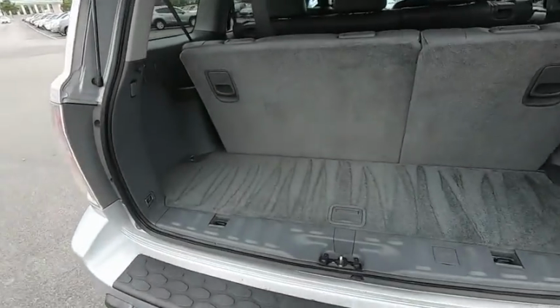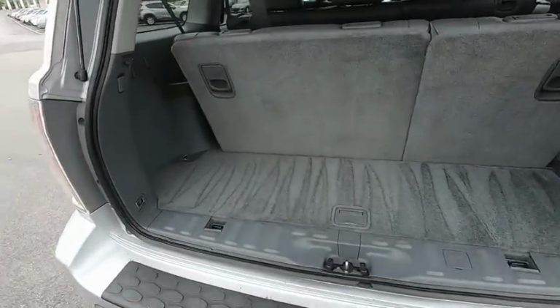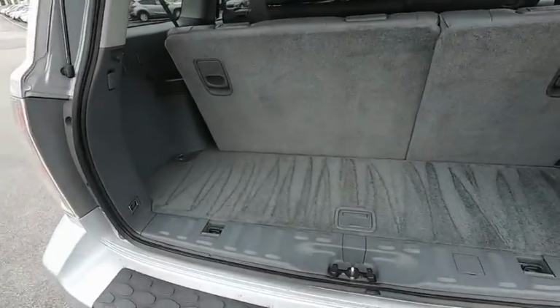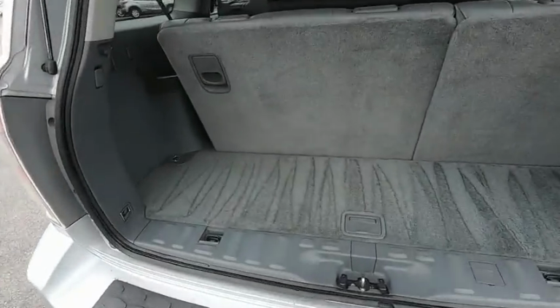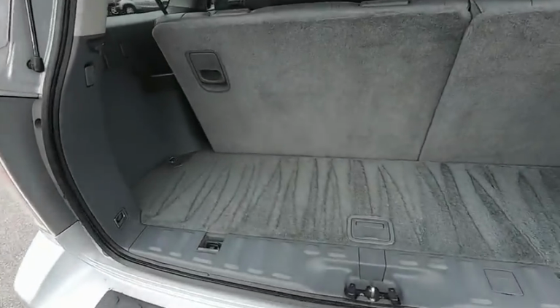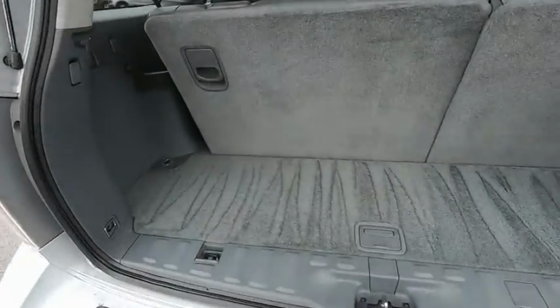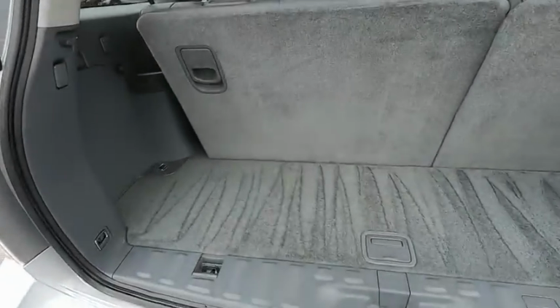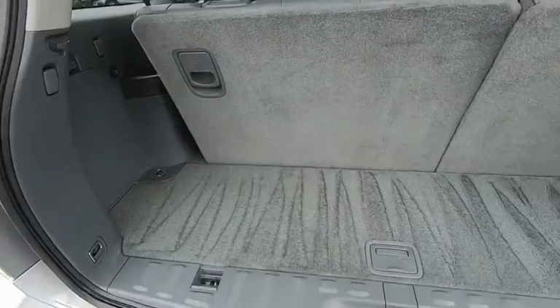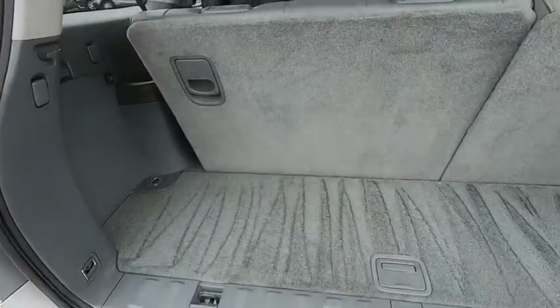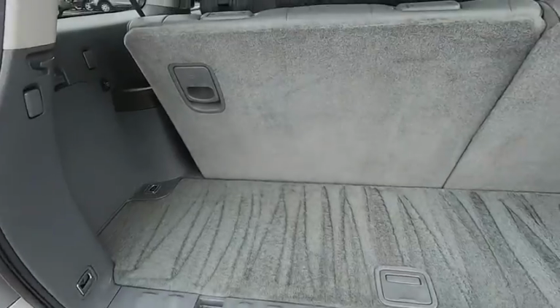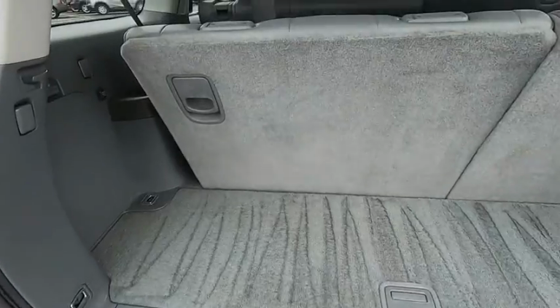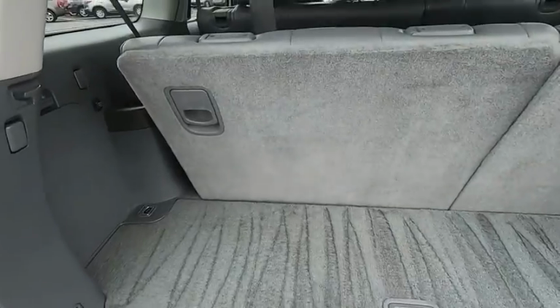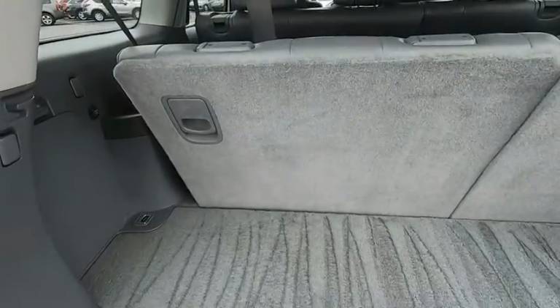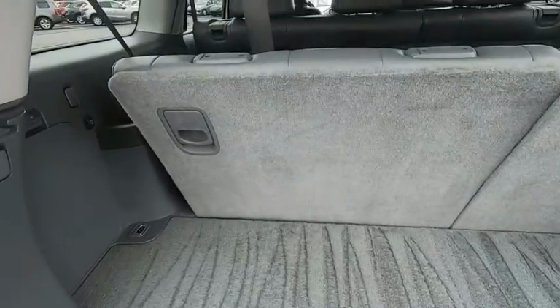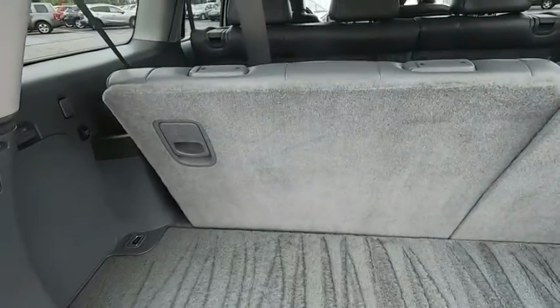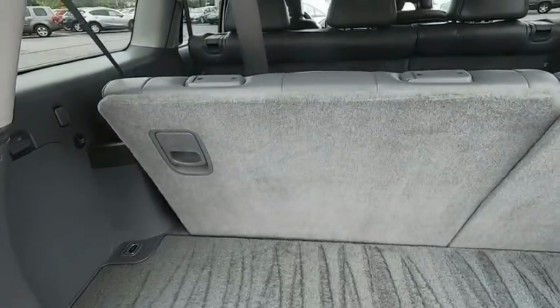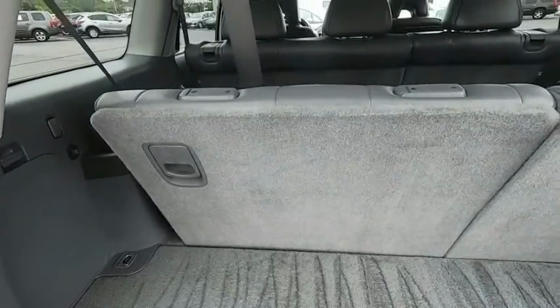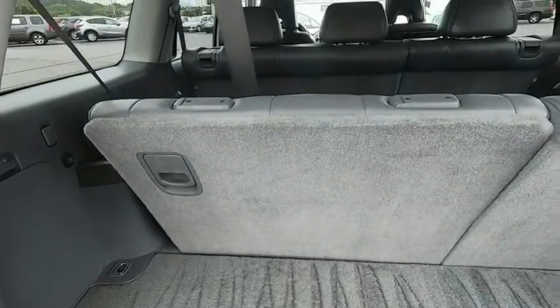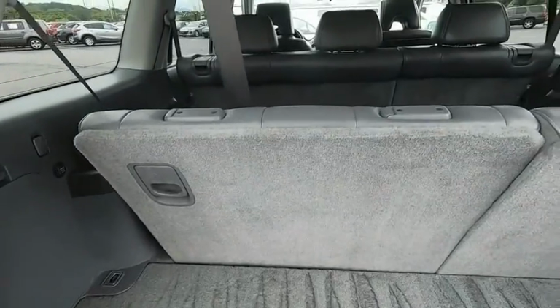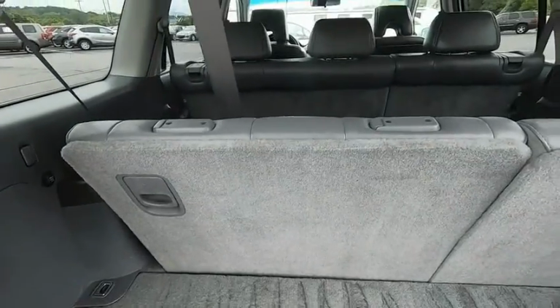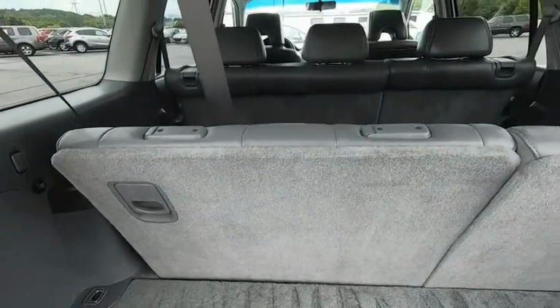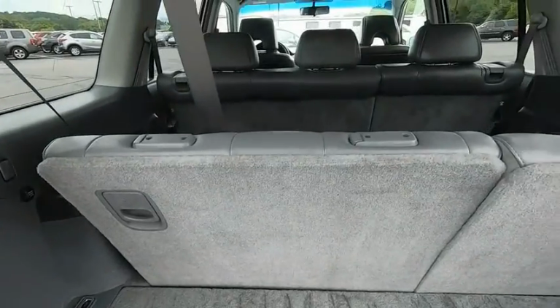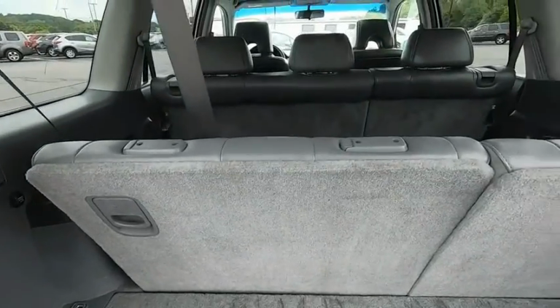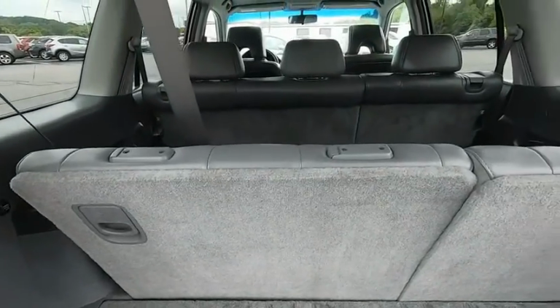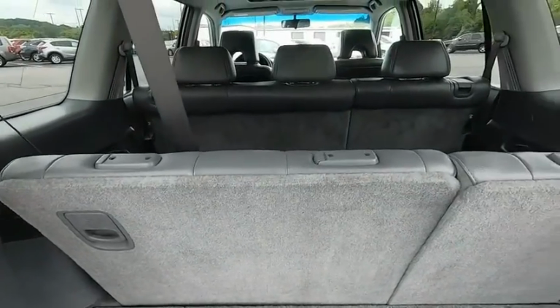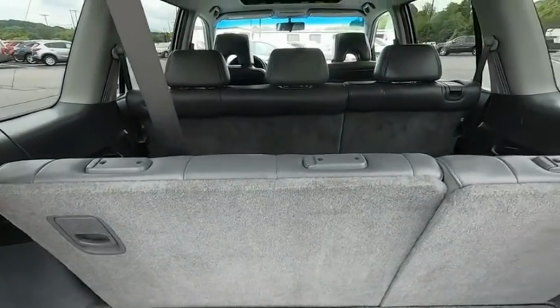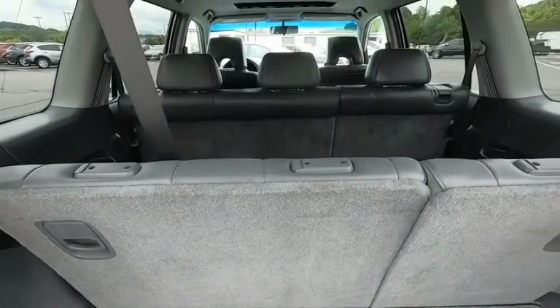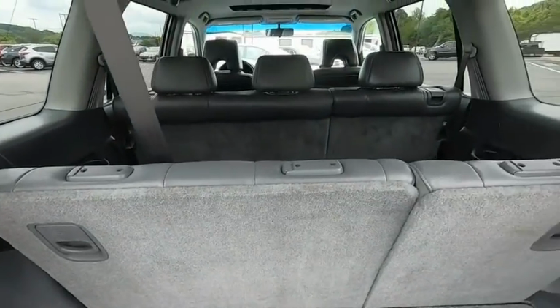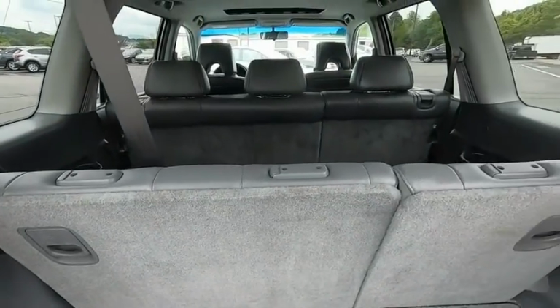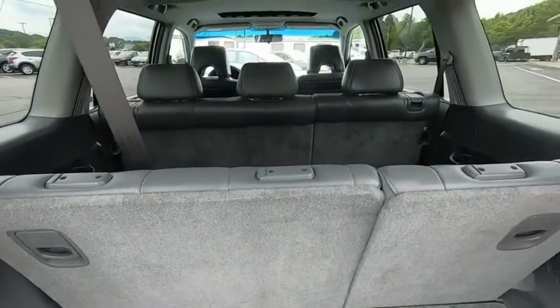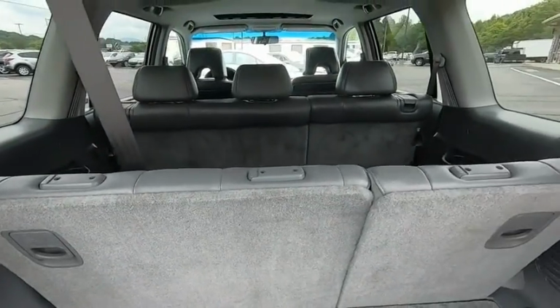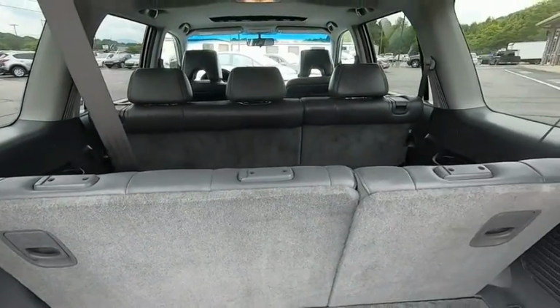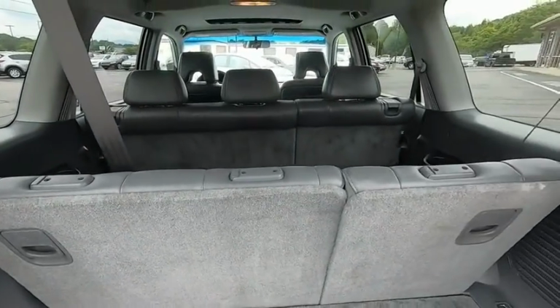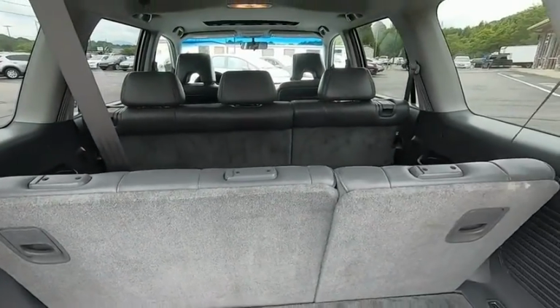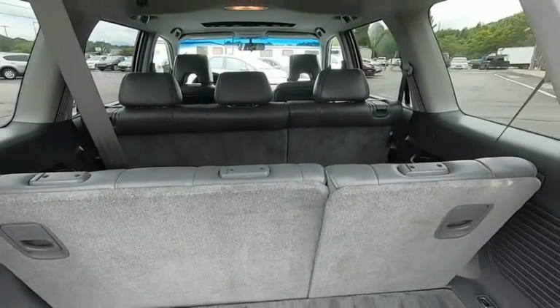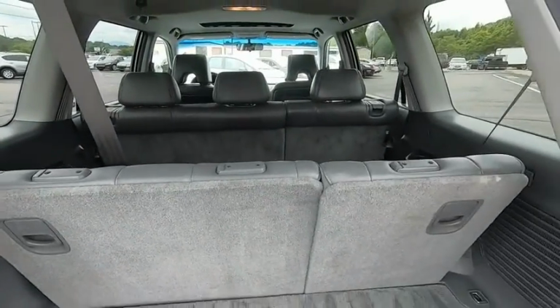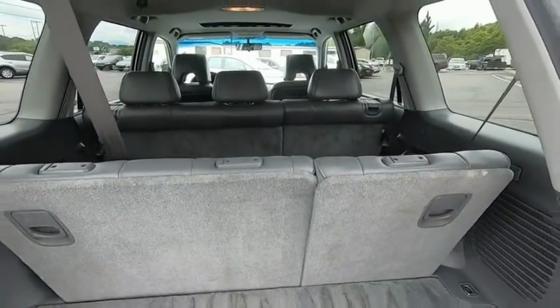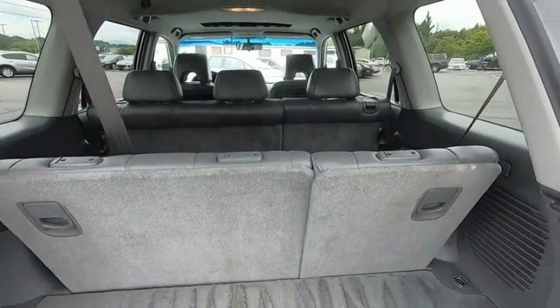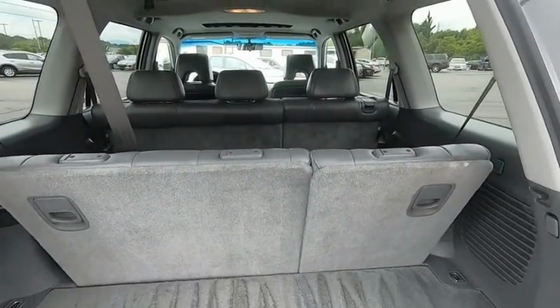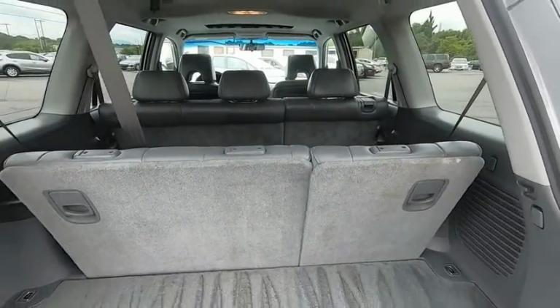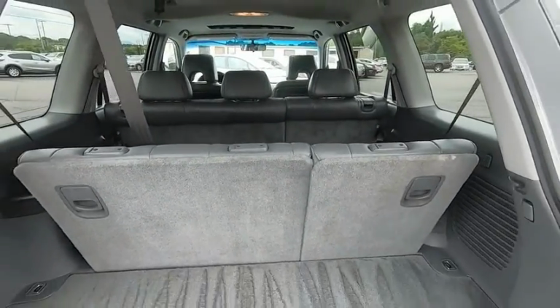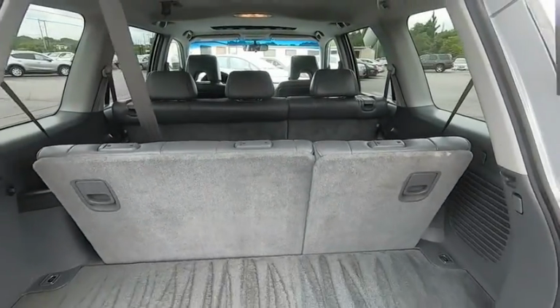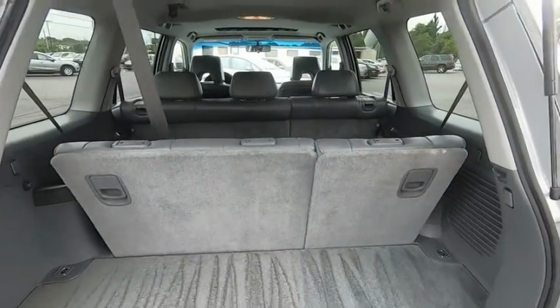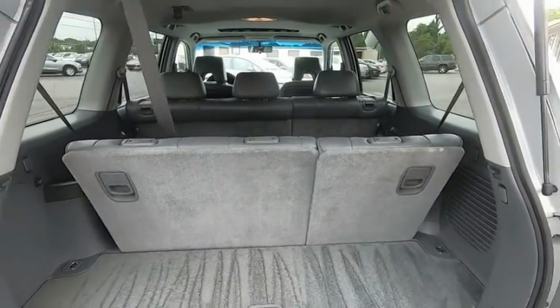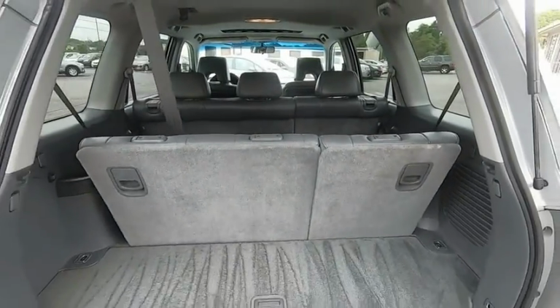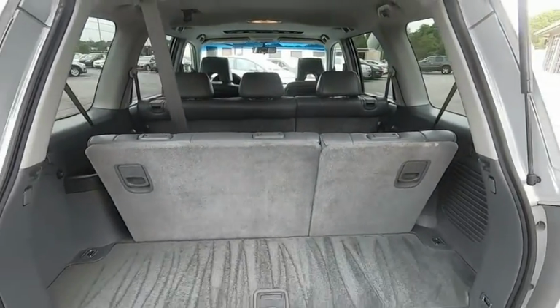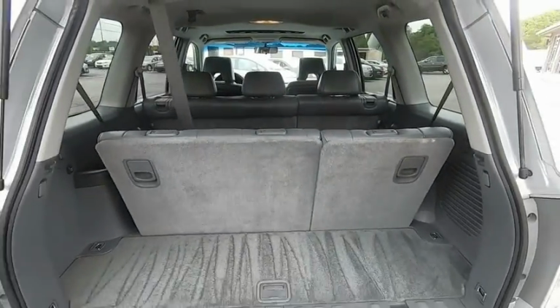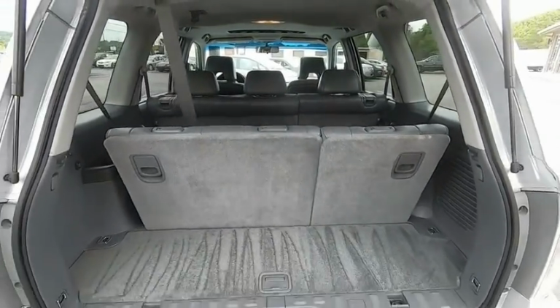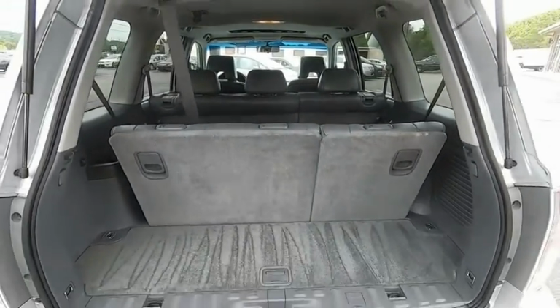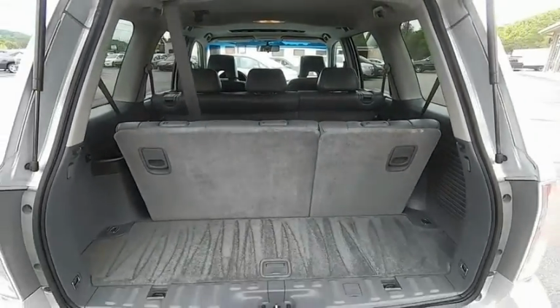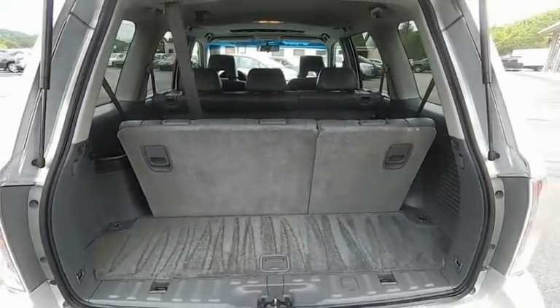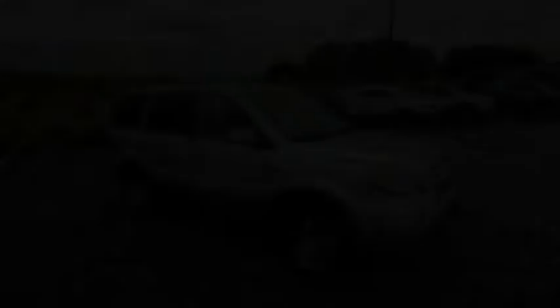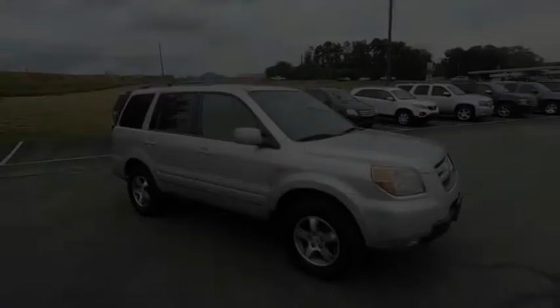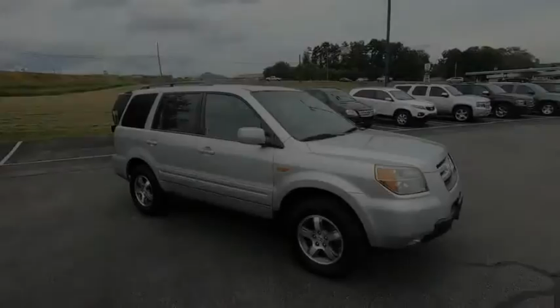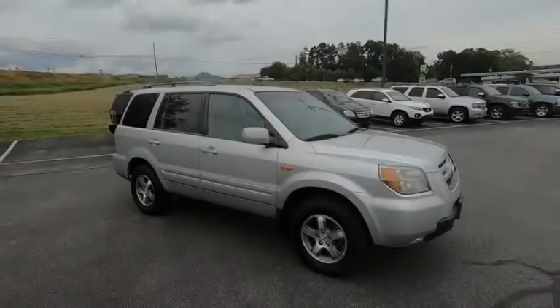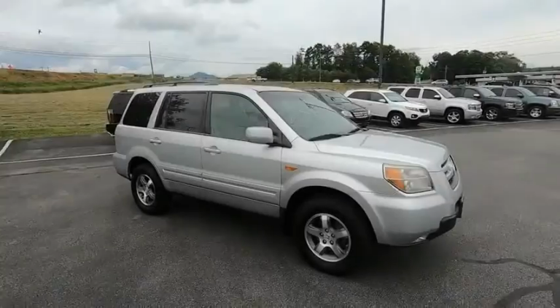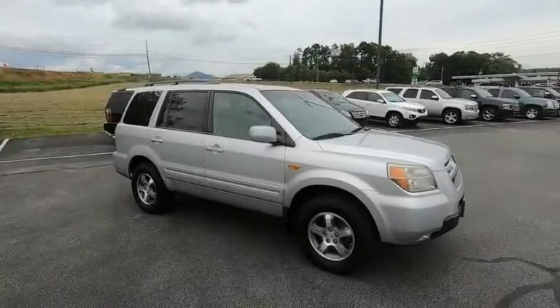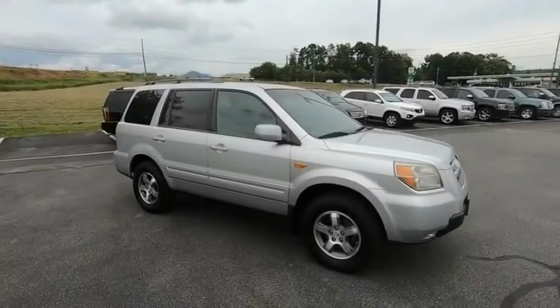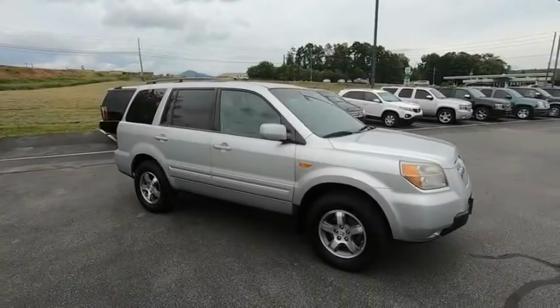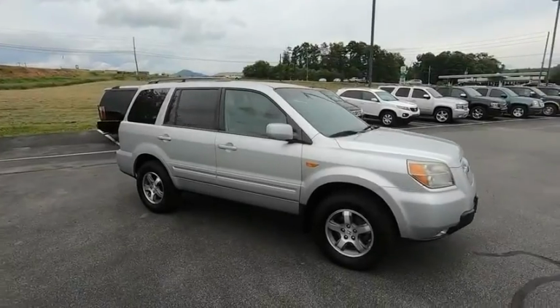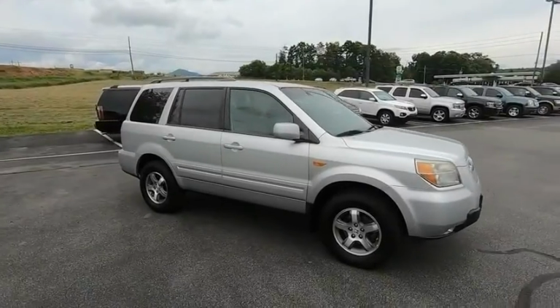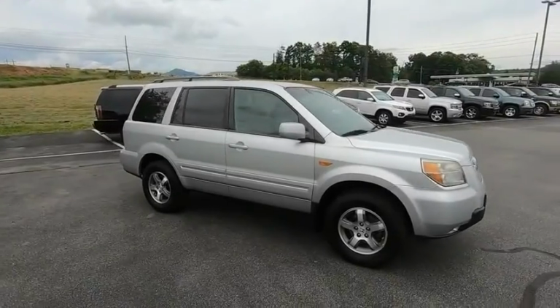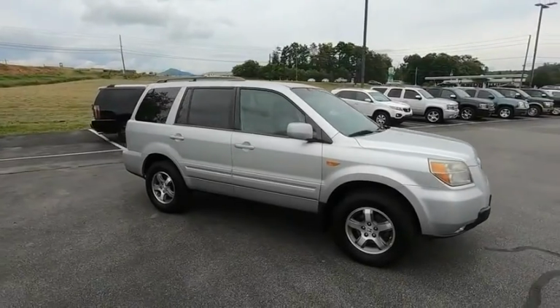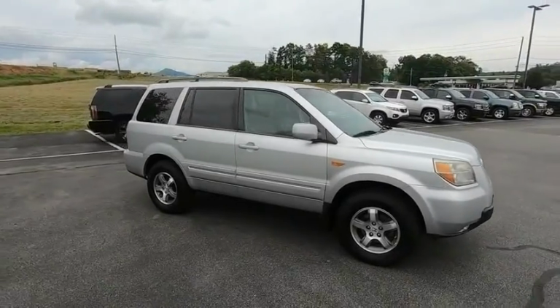You'll be ready for almost anything in the Honda Pilot. Wouldn't you look great in this vehicle? Stop in today and see for yourself.